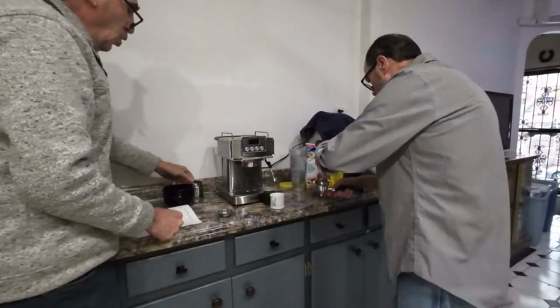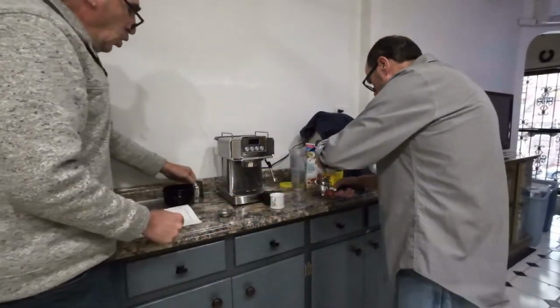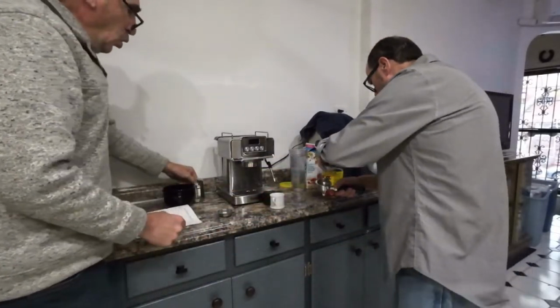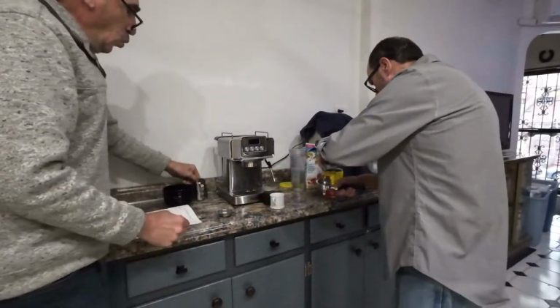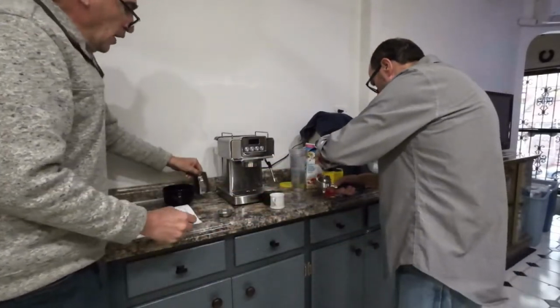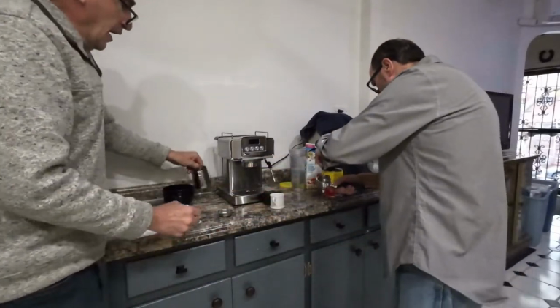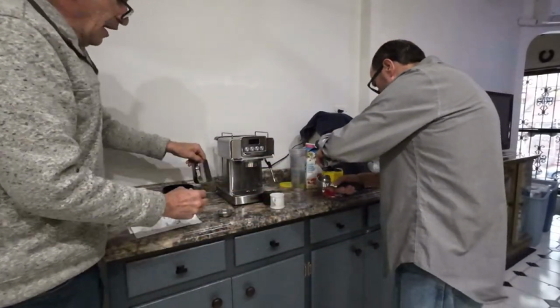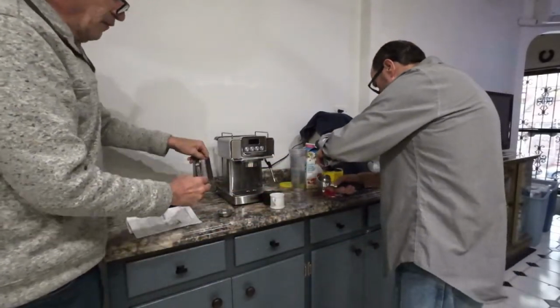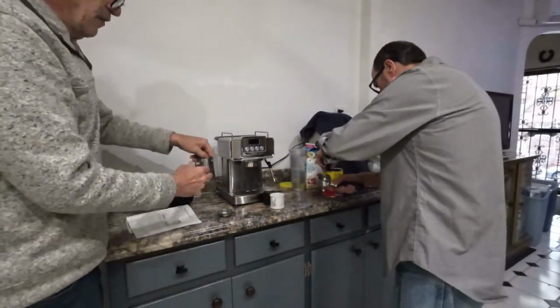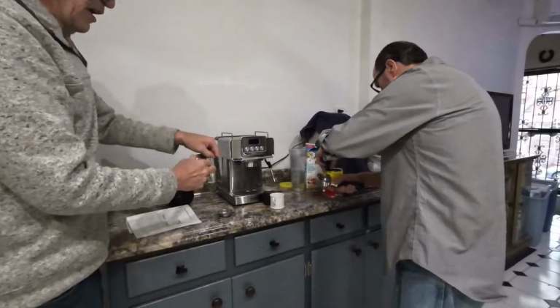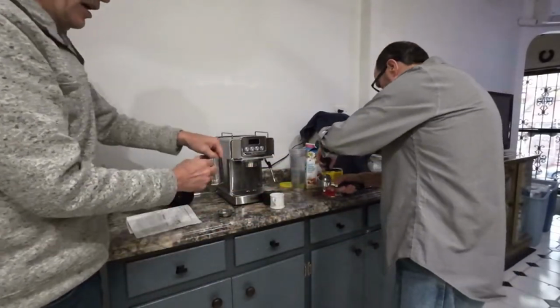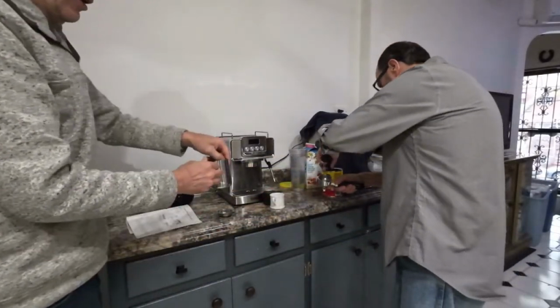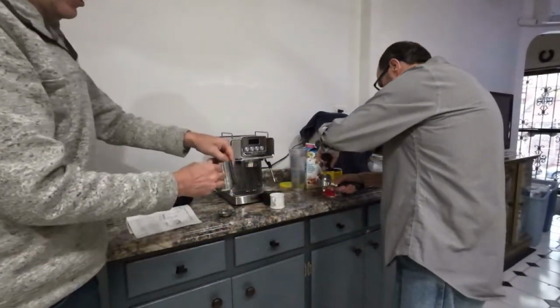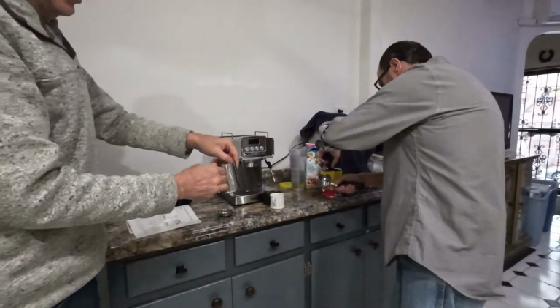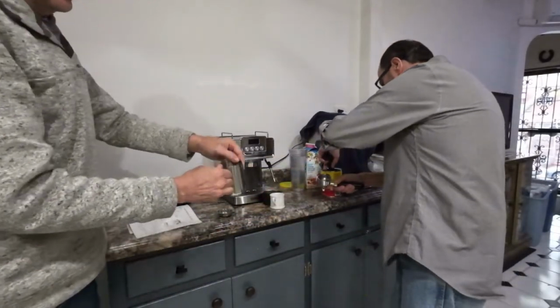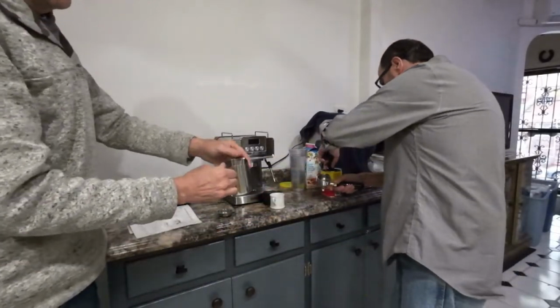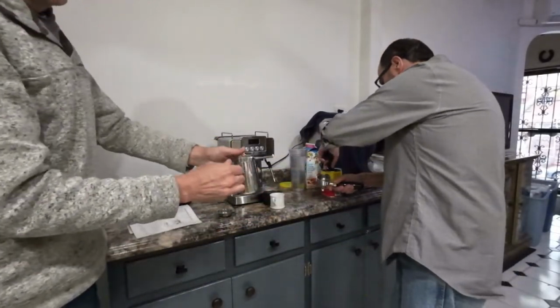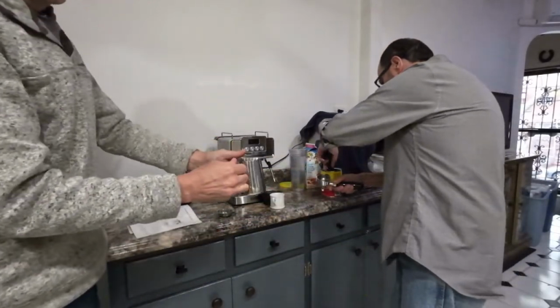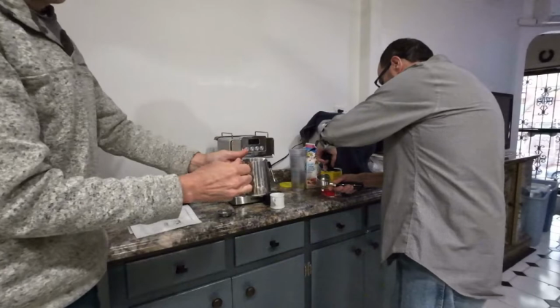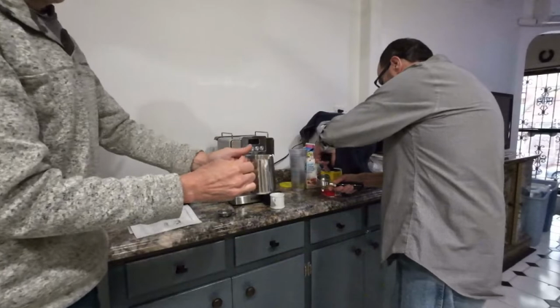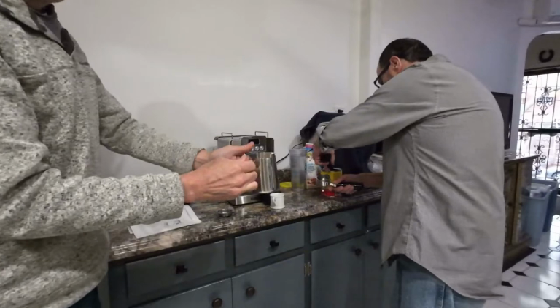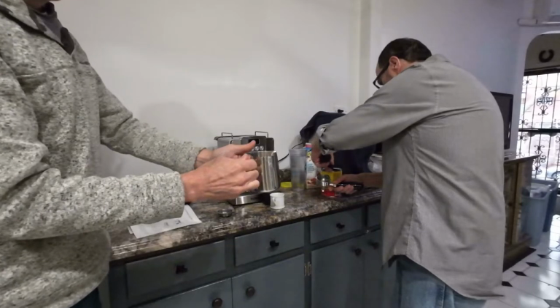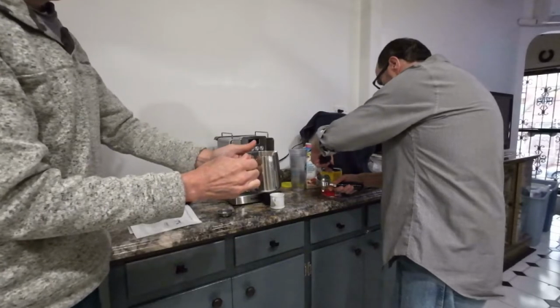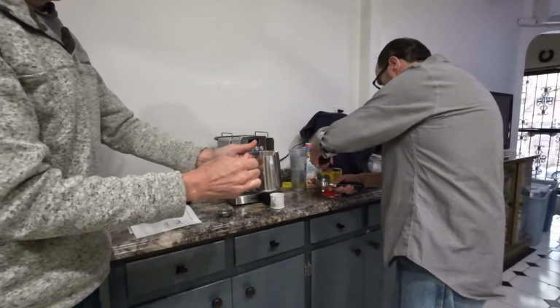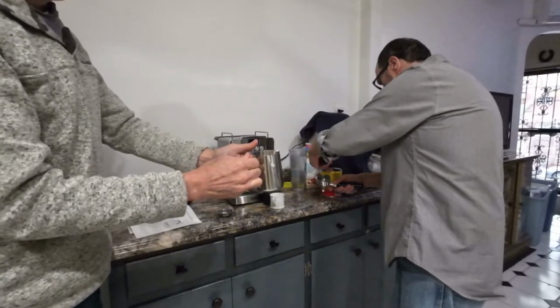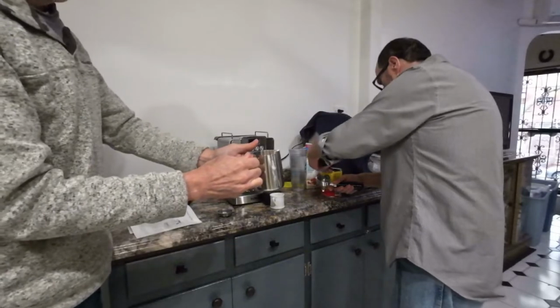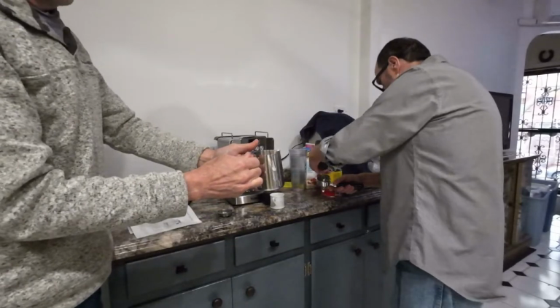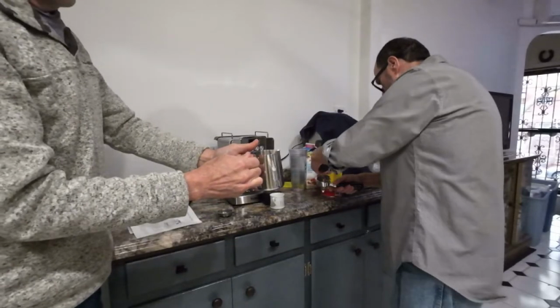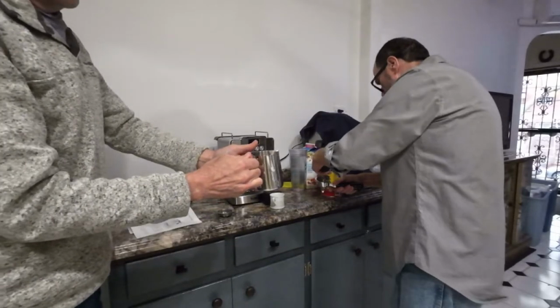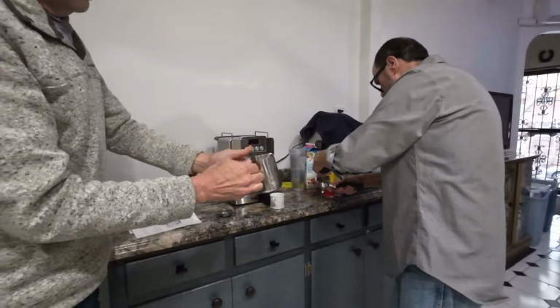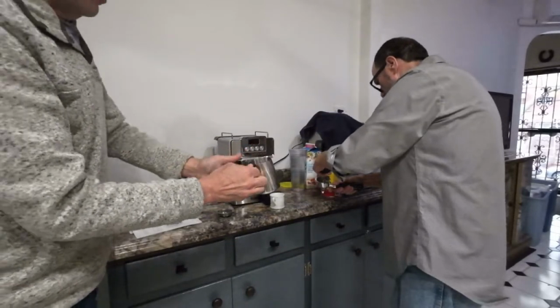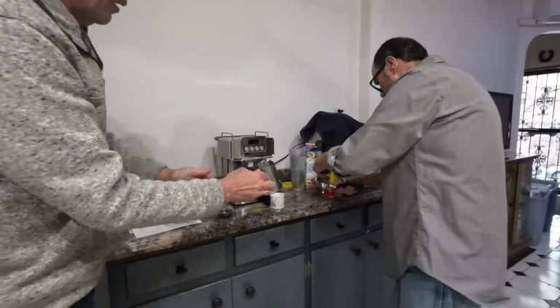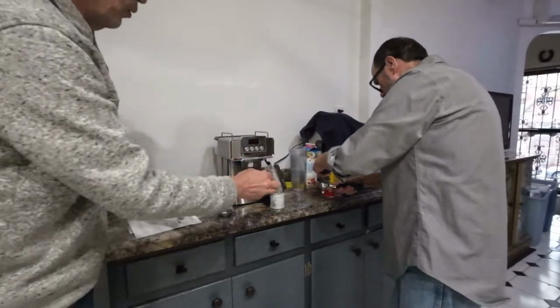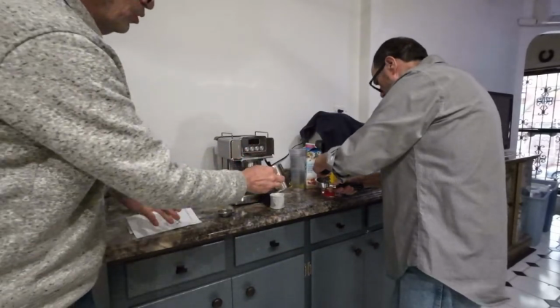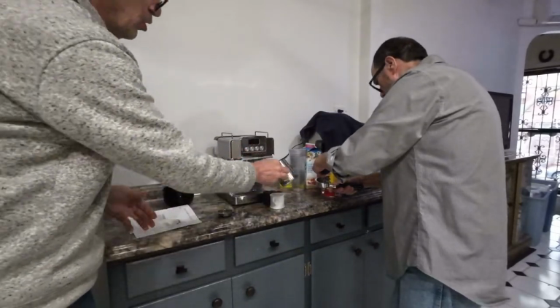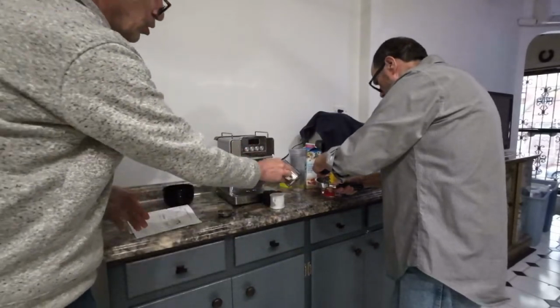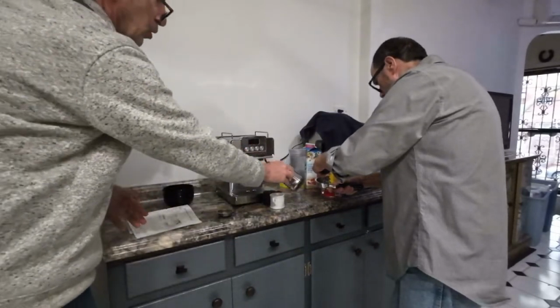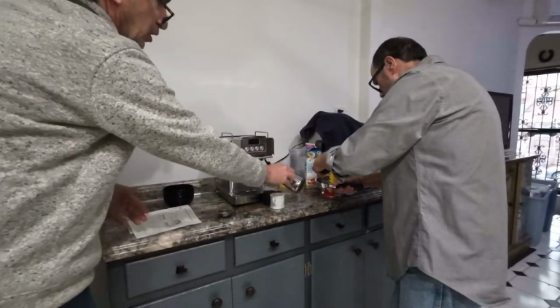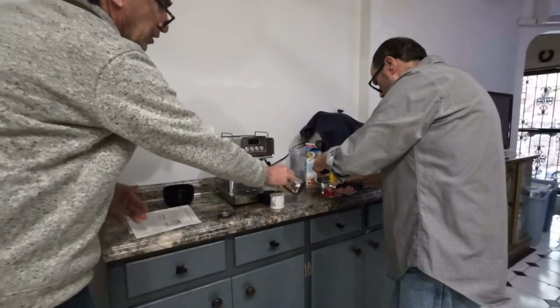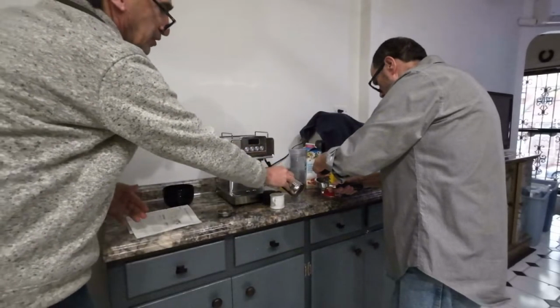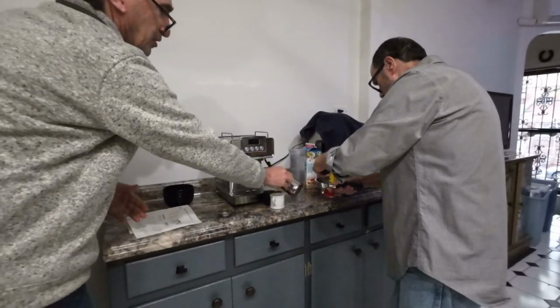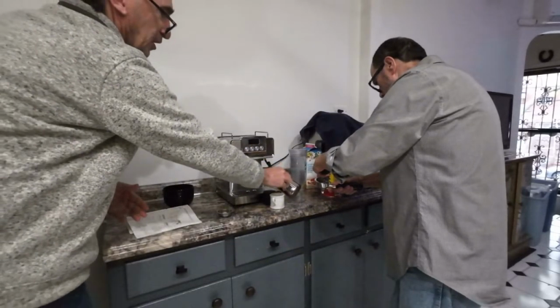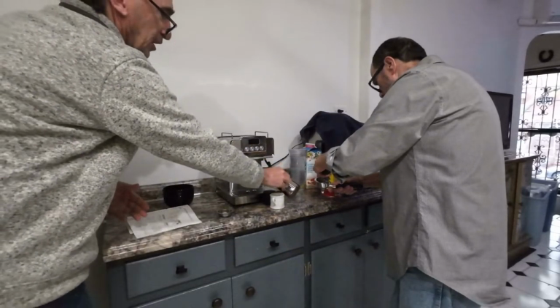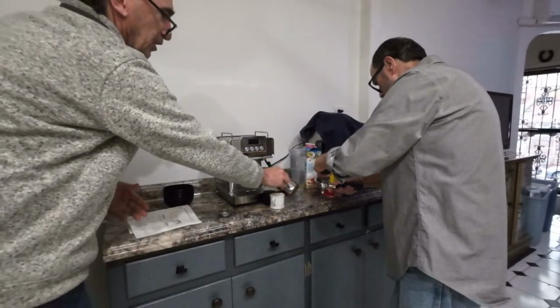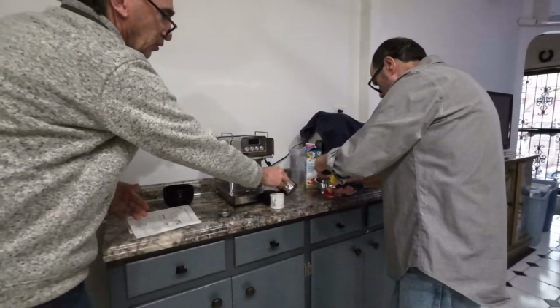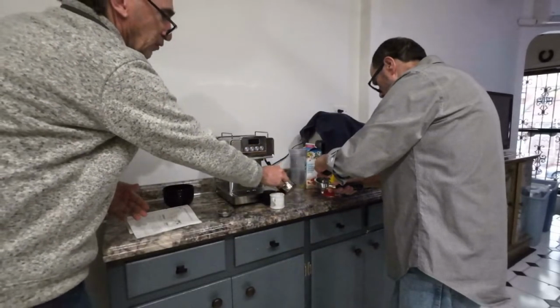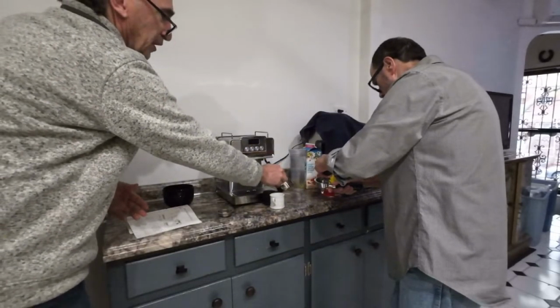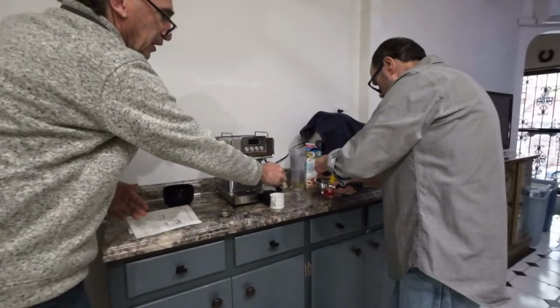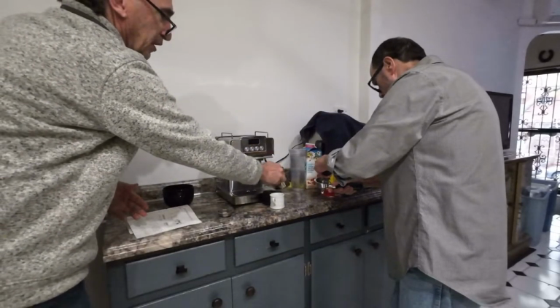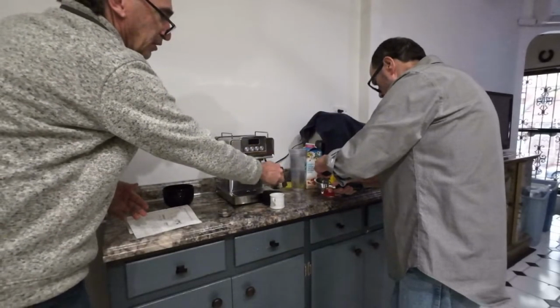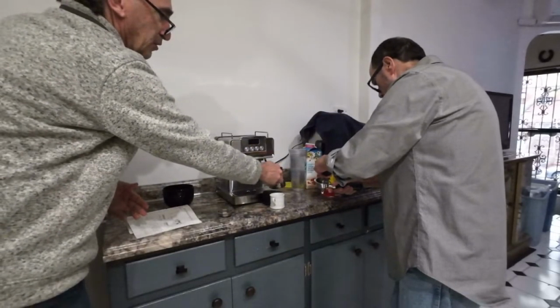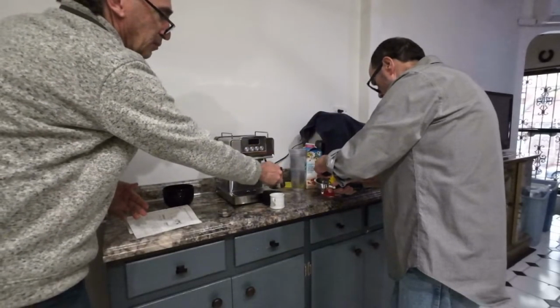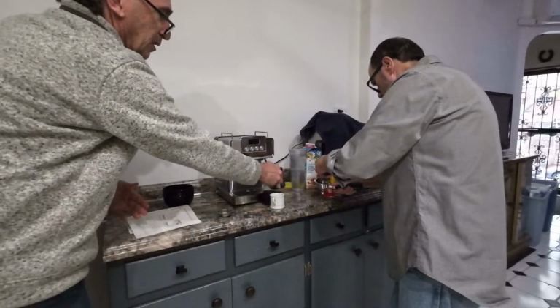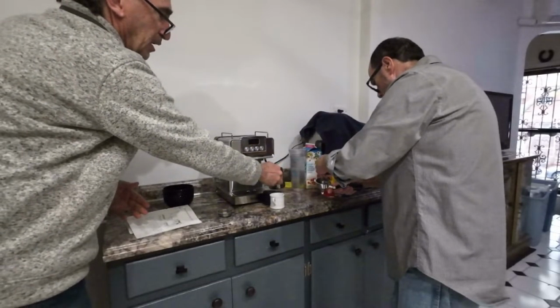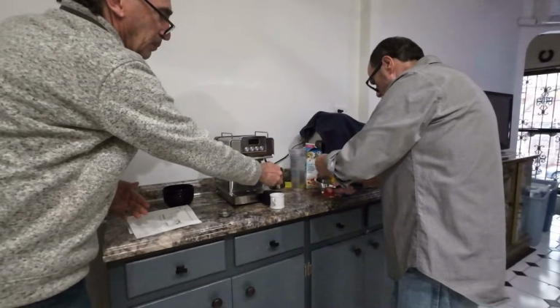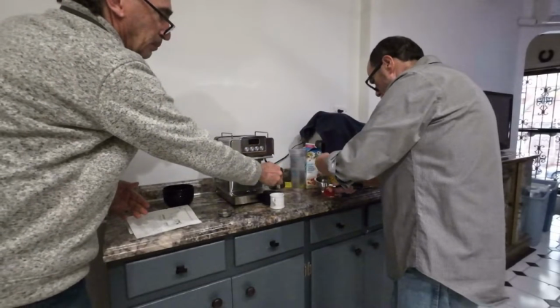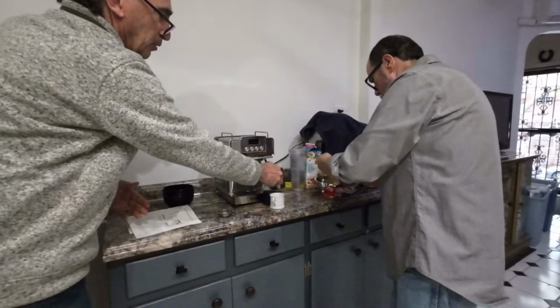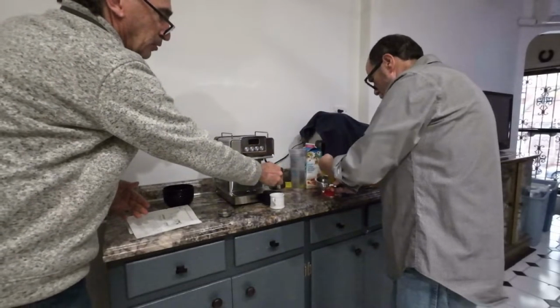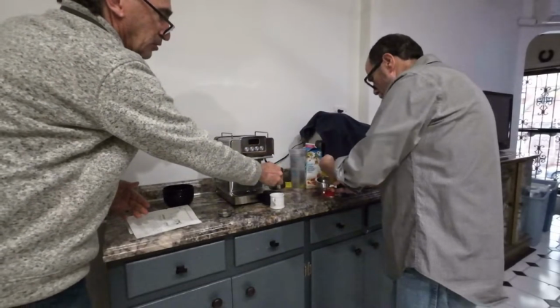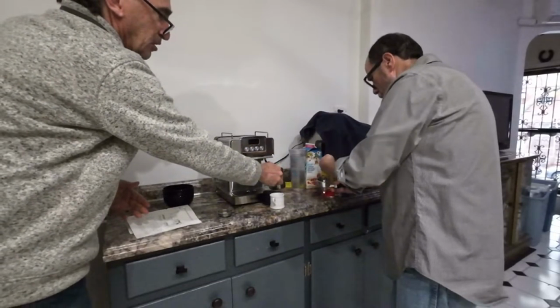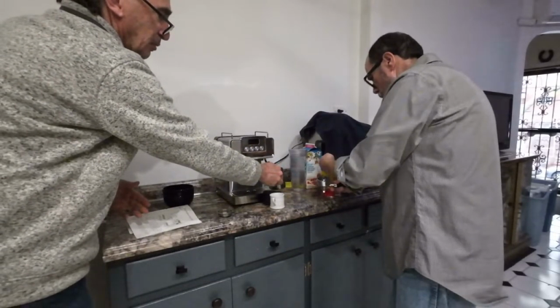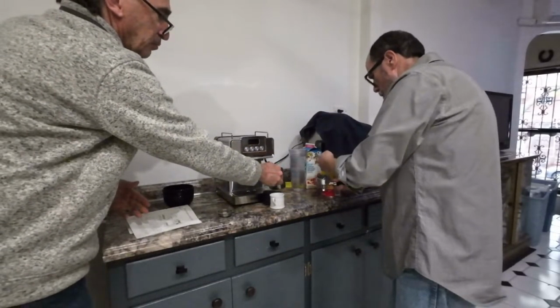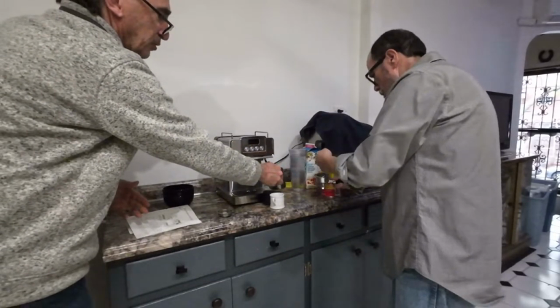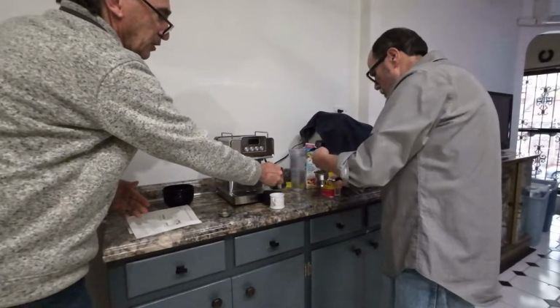We have here the milk frother, which will go on the side over here to make milk separately.